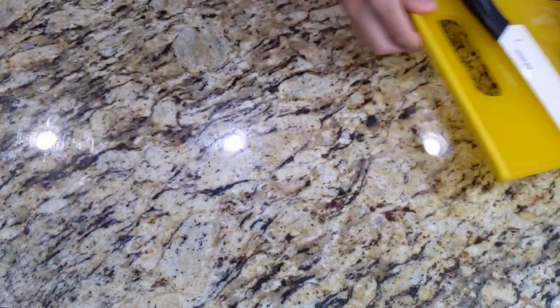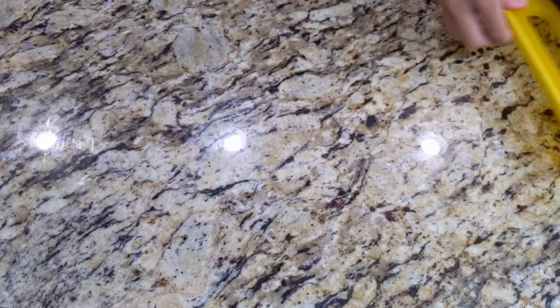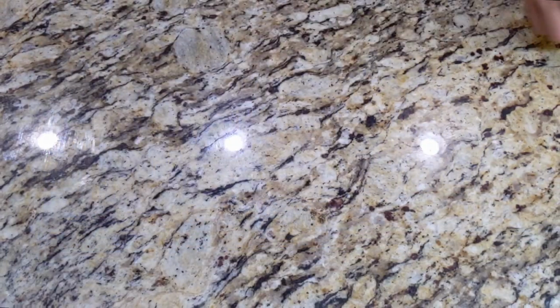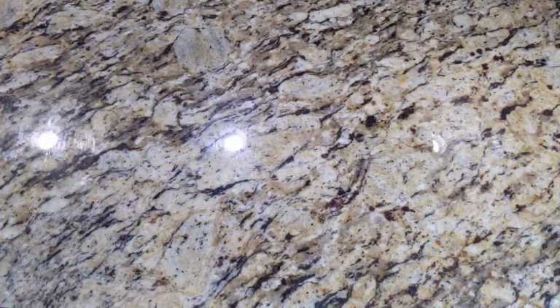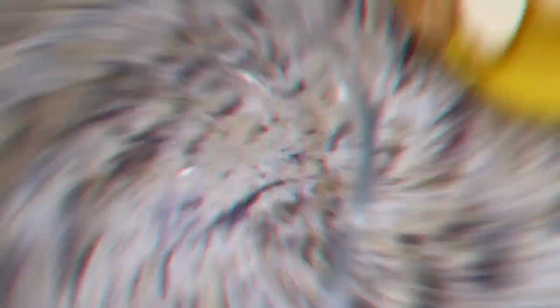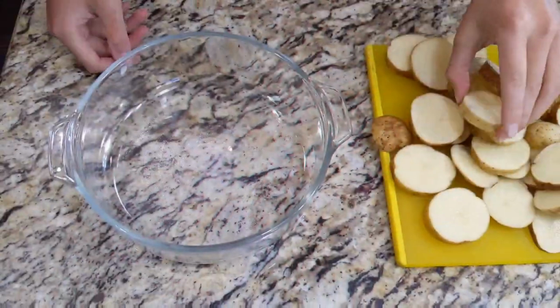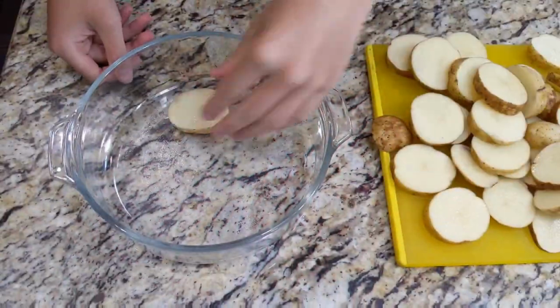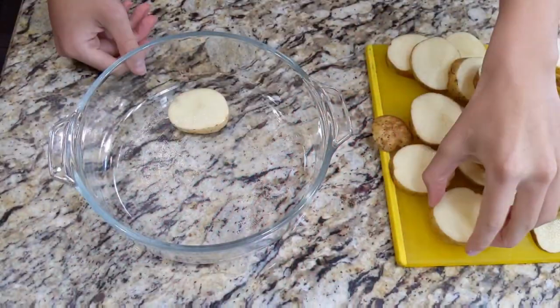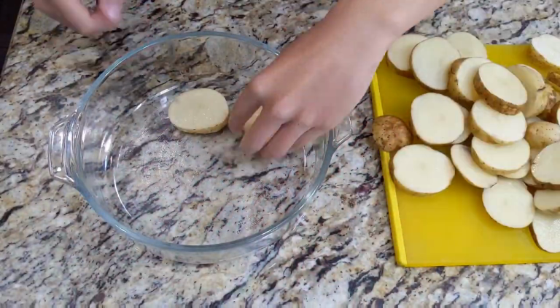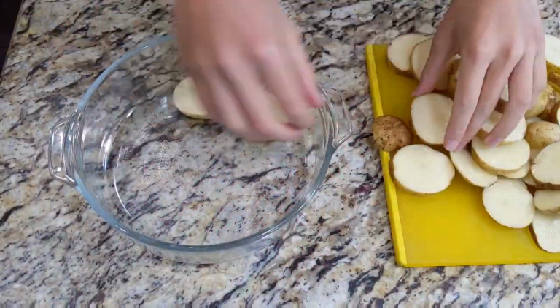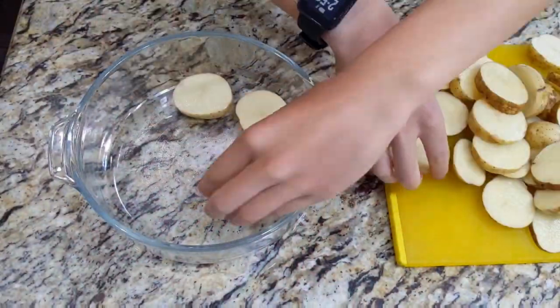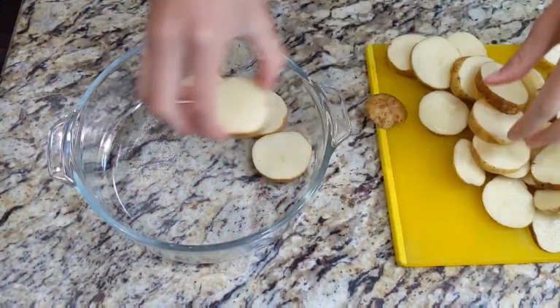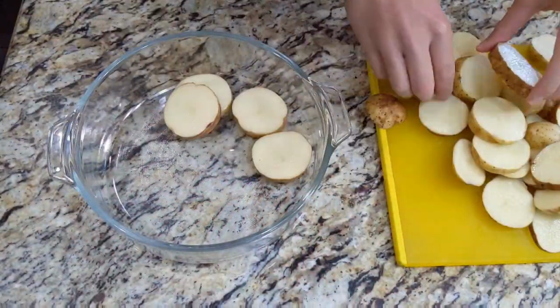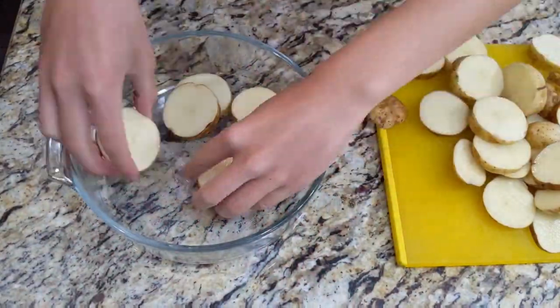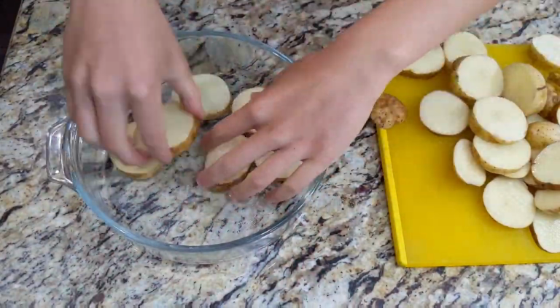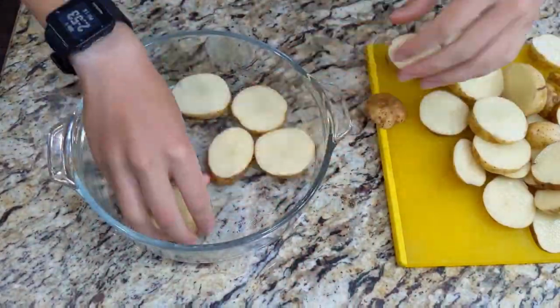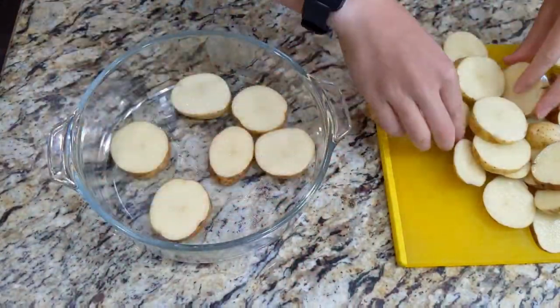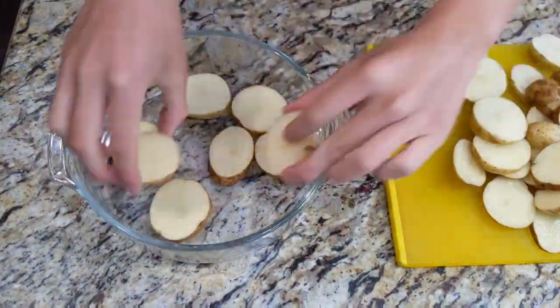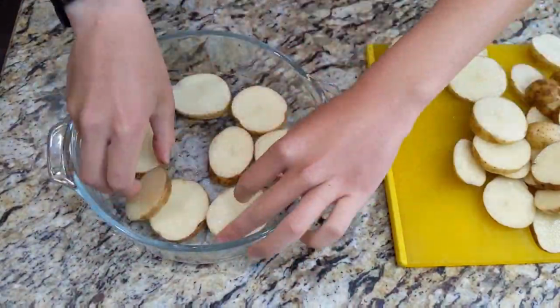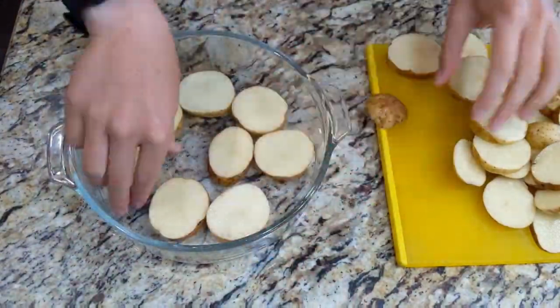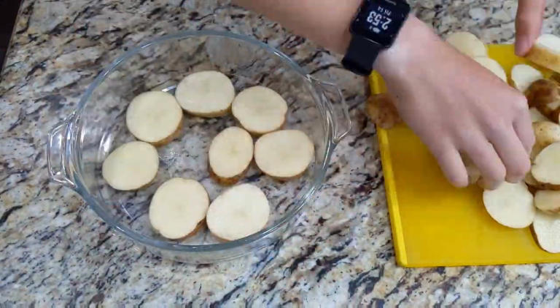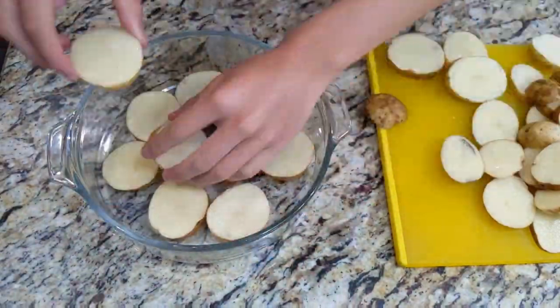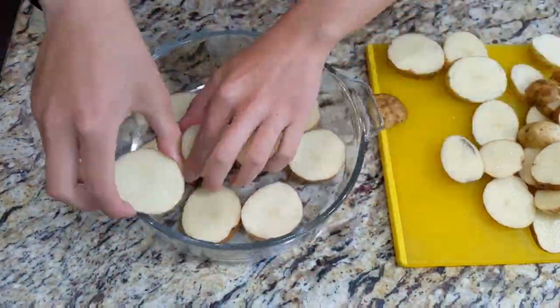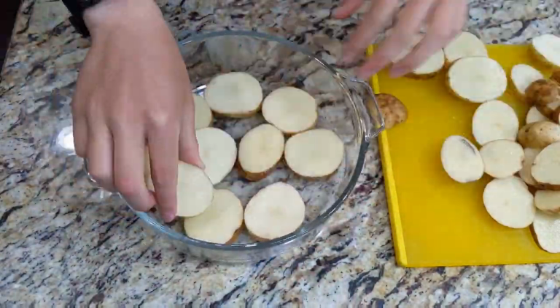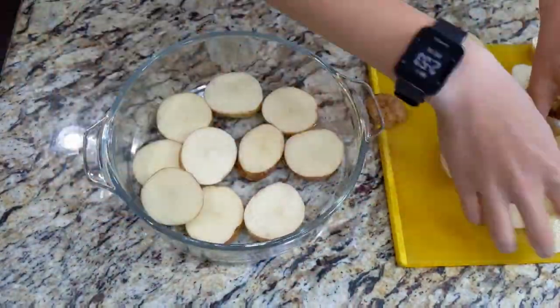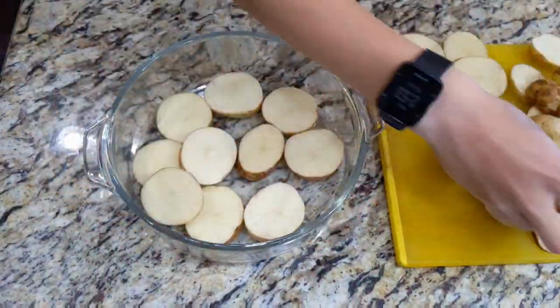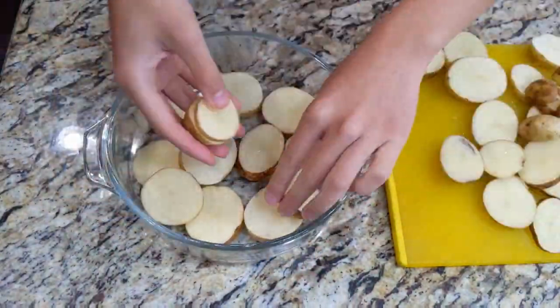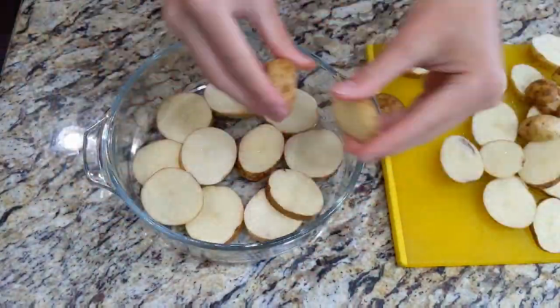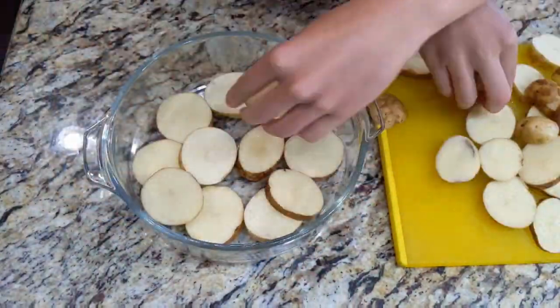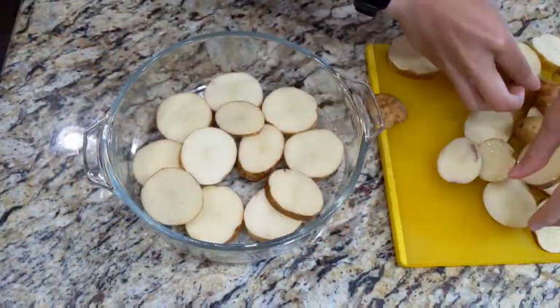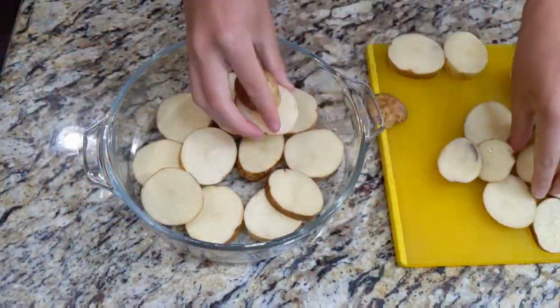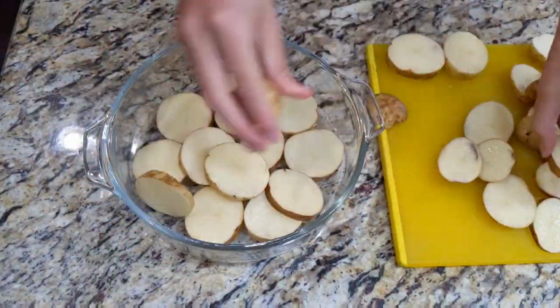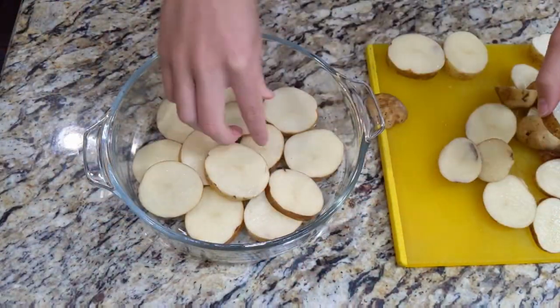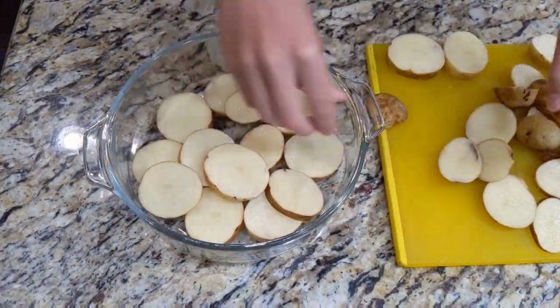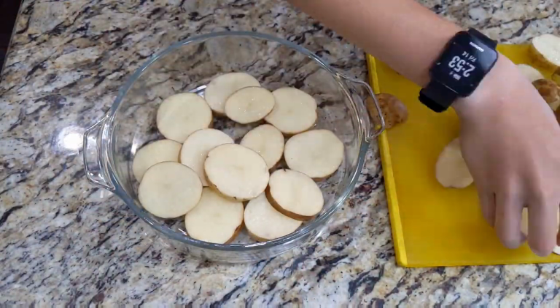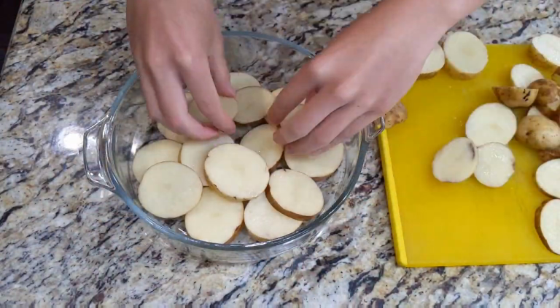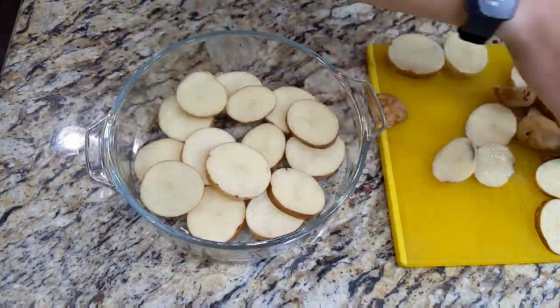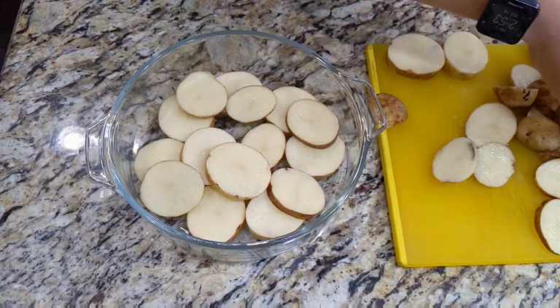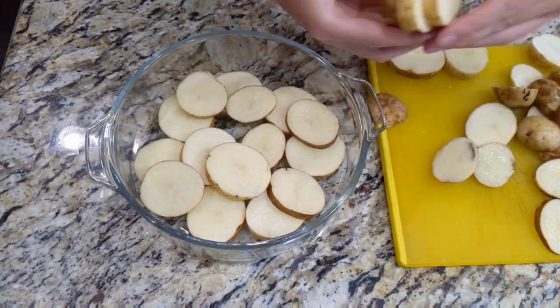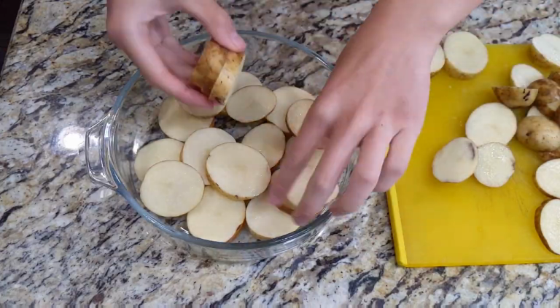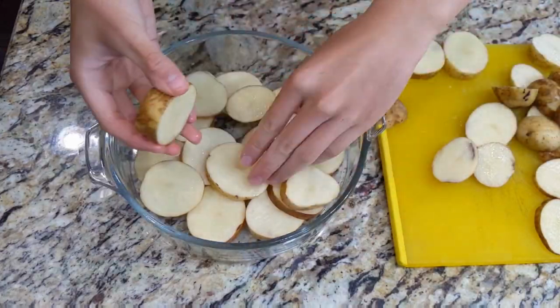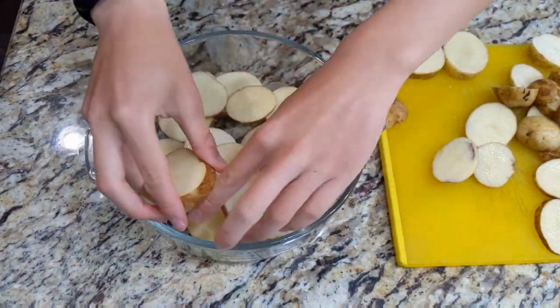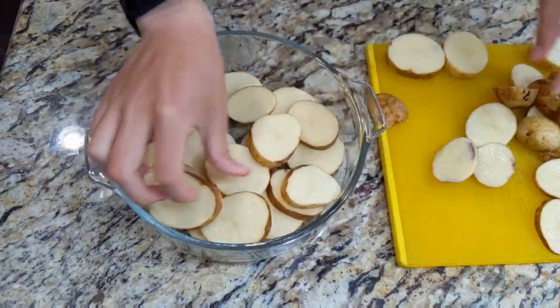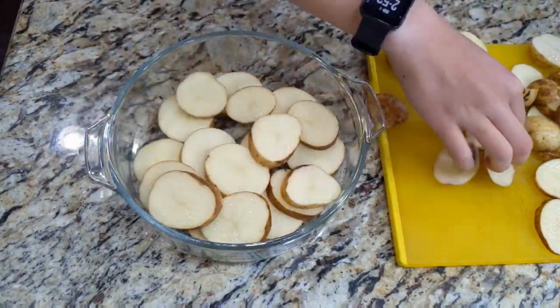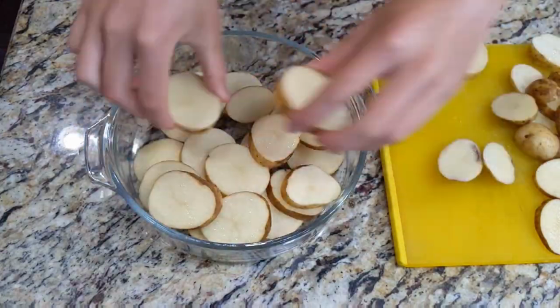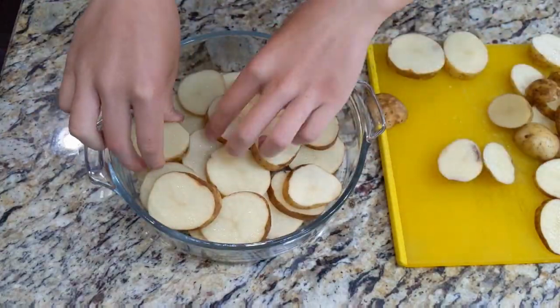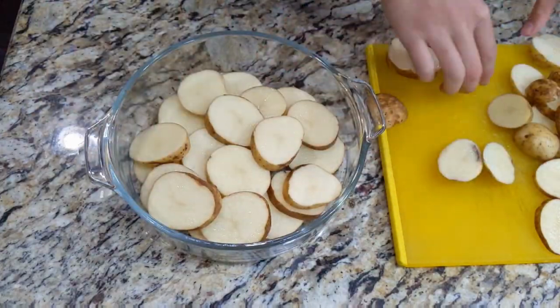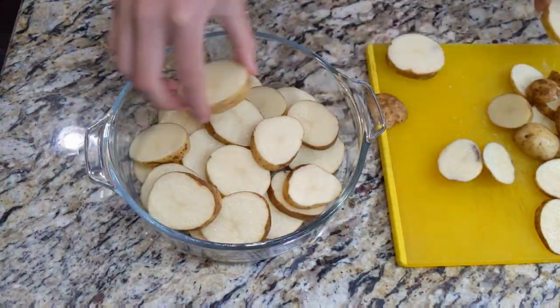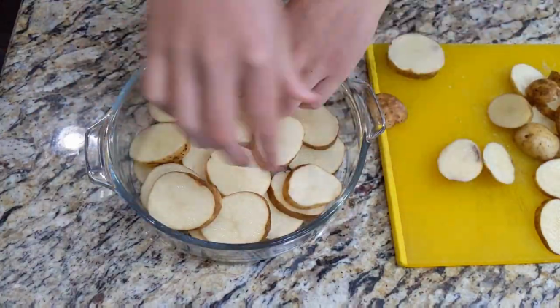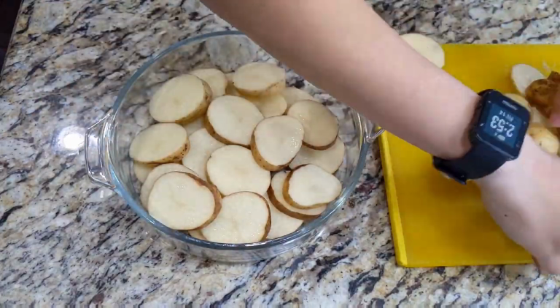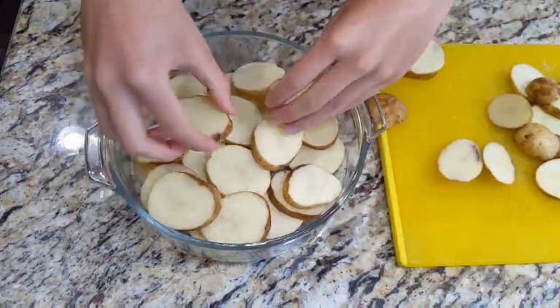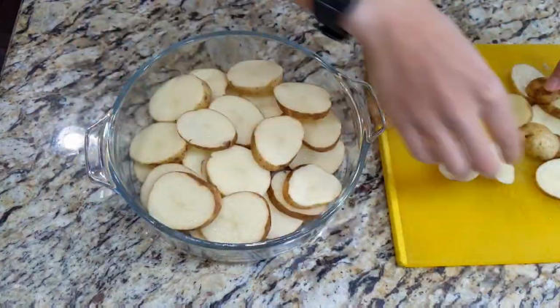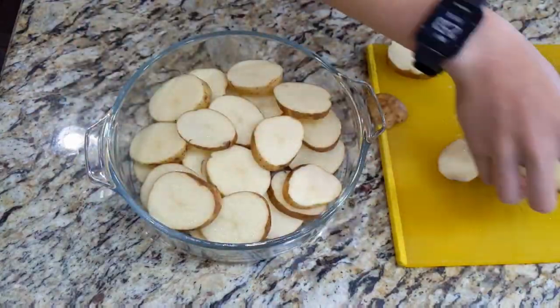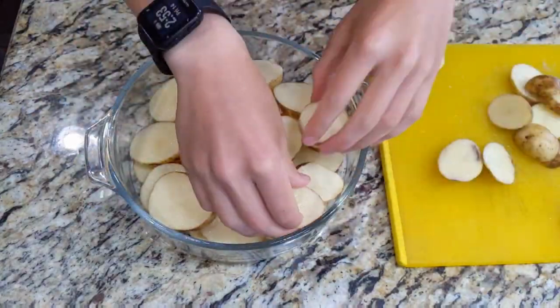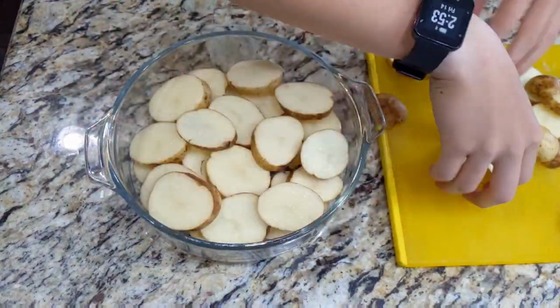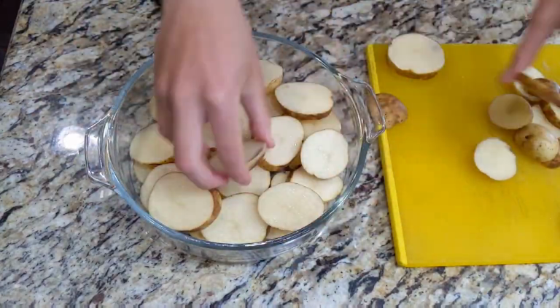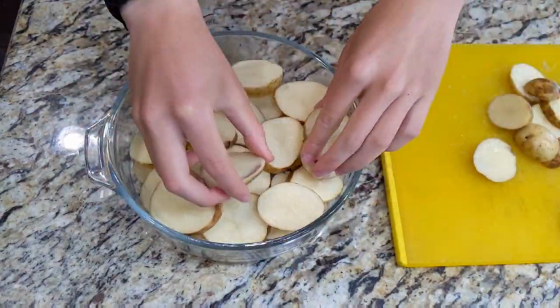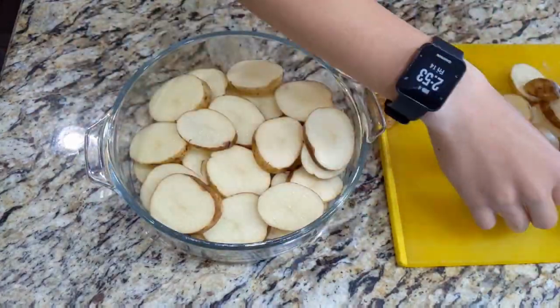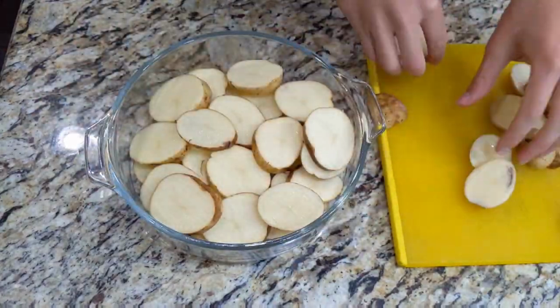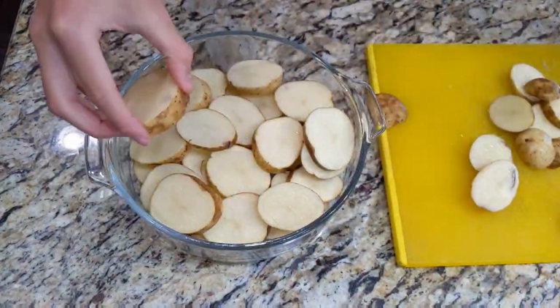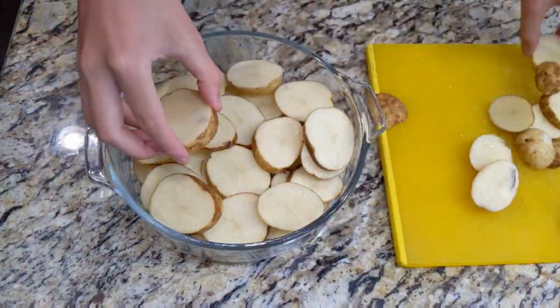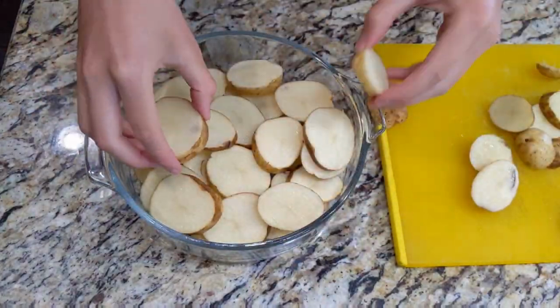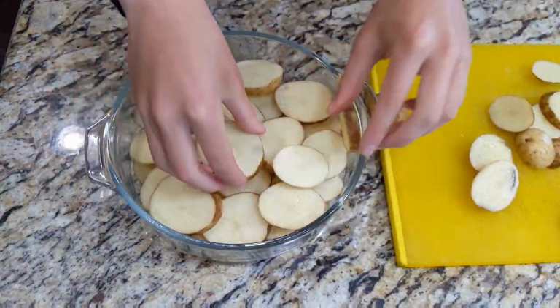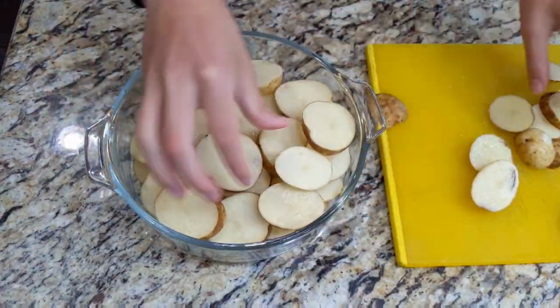Add them to a baking dish deep enough to leave a little headroom, and try to place the larger rounds at the bottom and smaller ones at the top for easier mashing later.